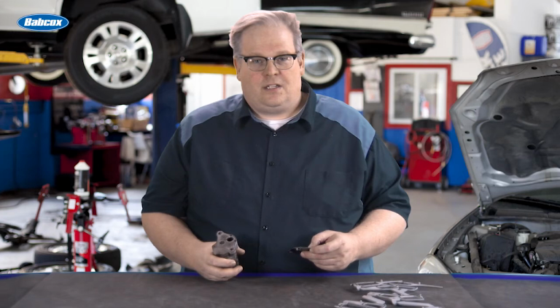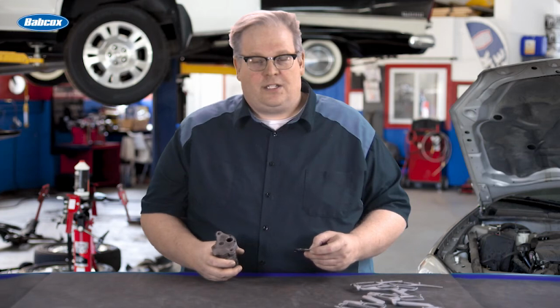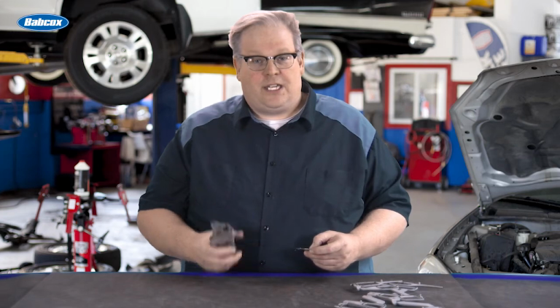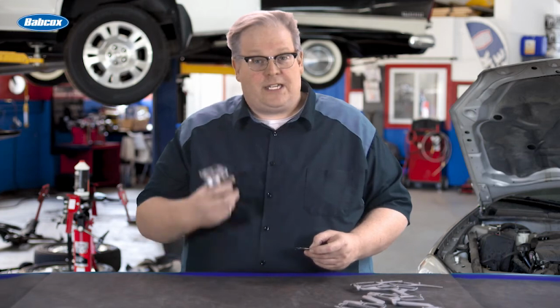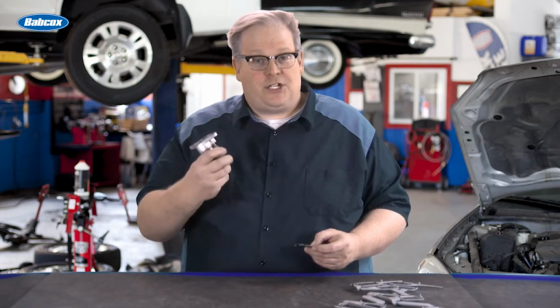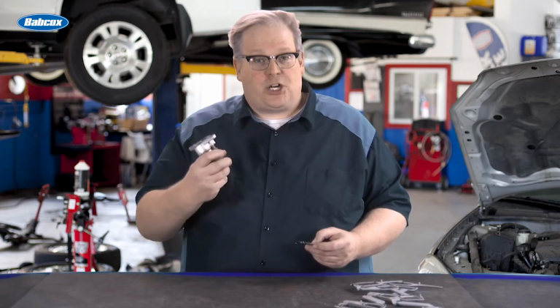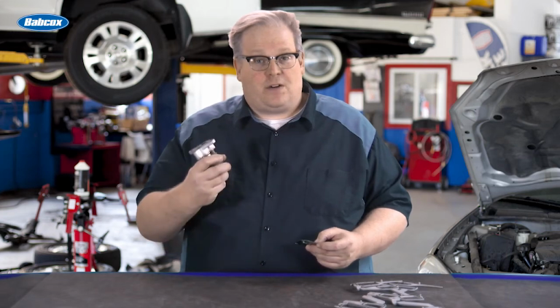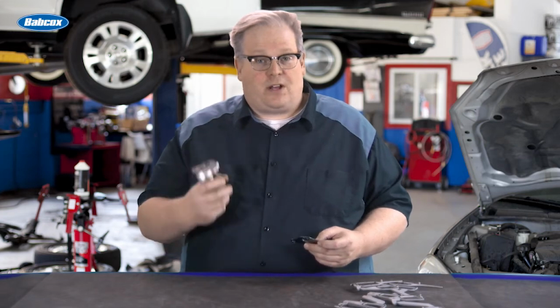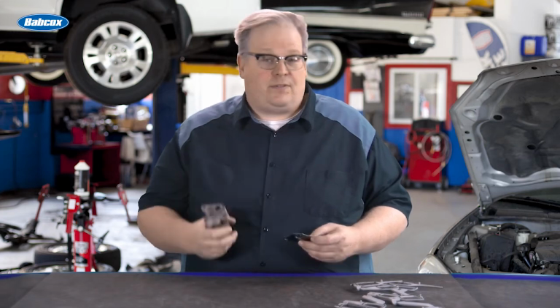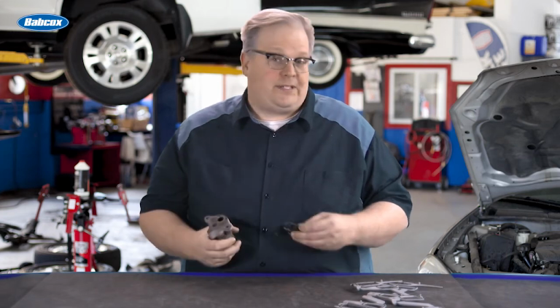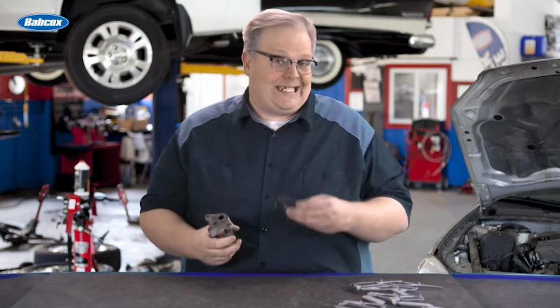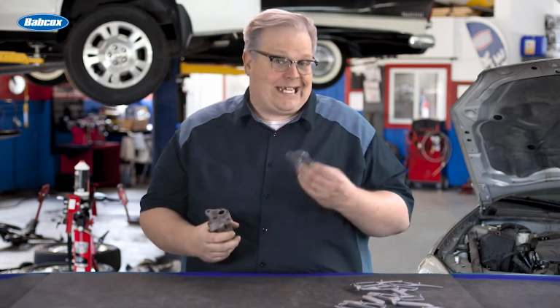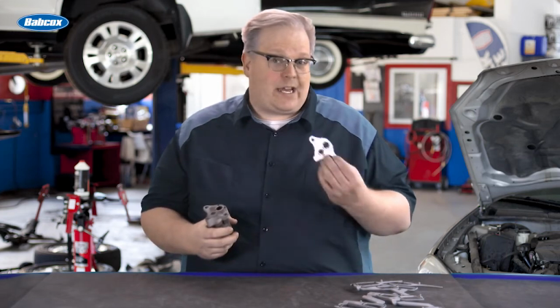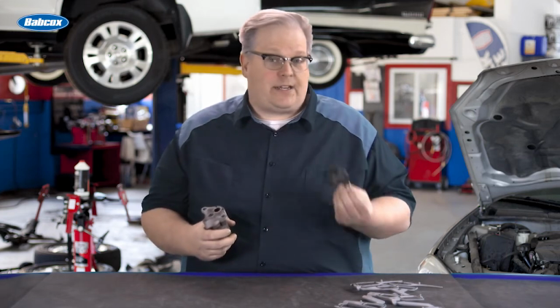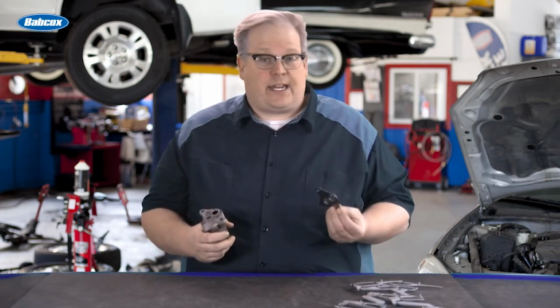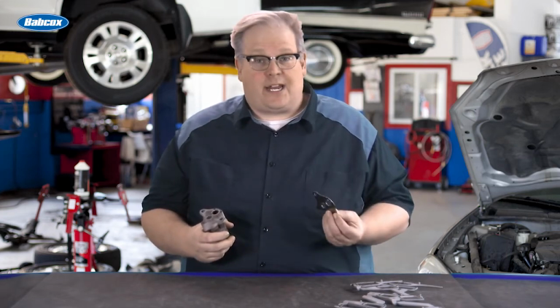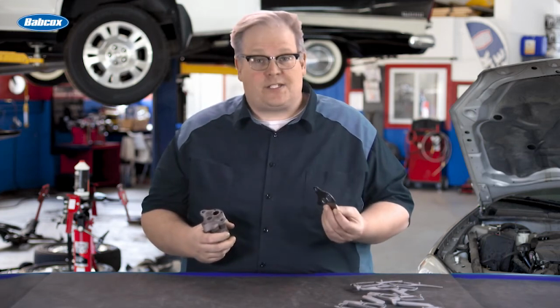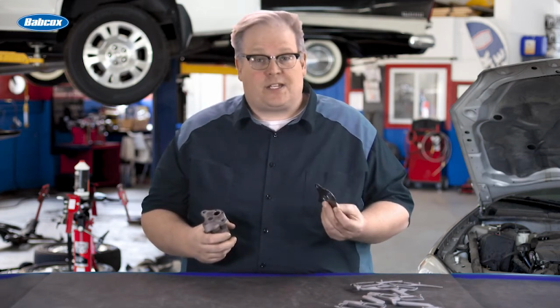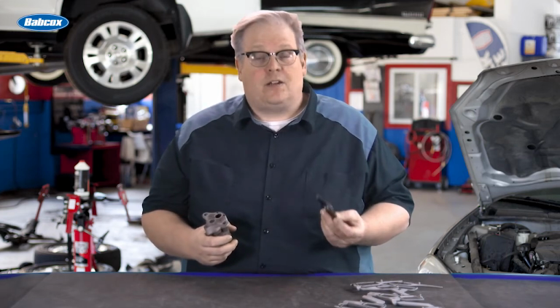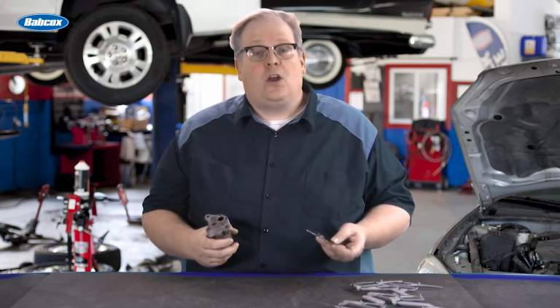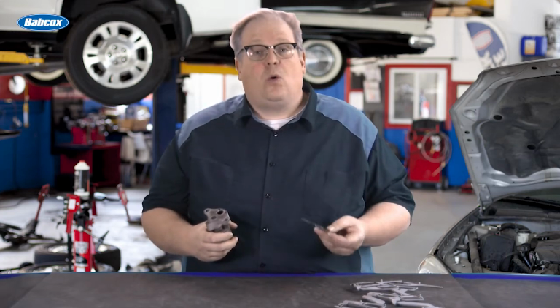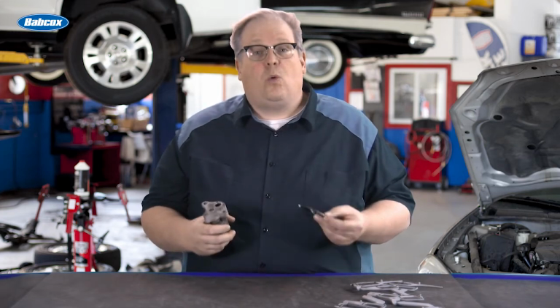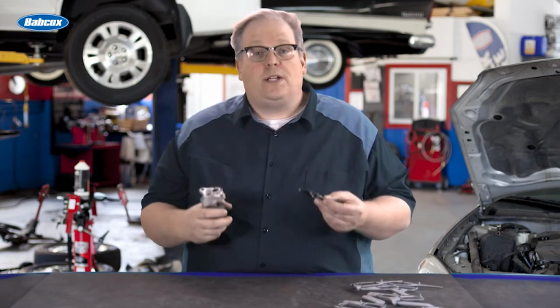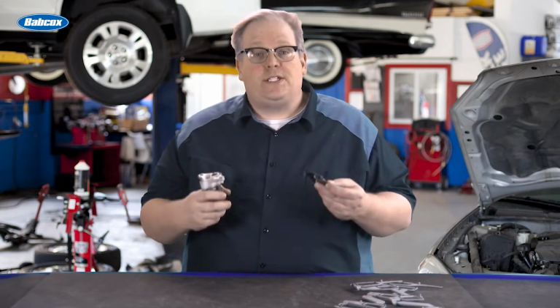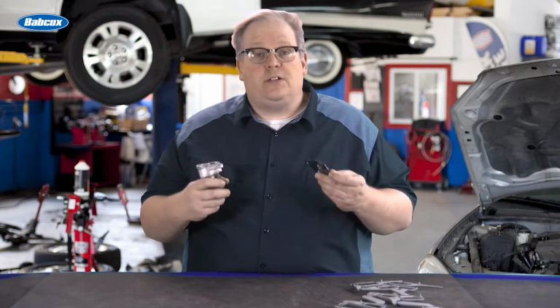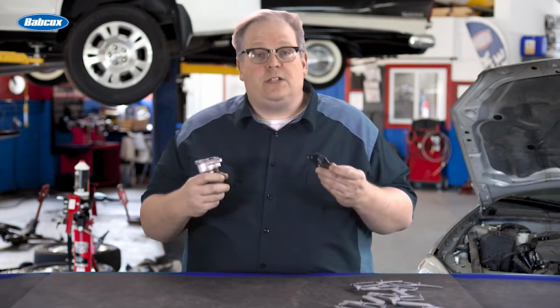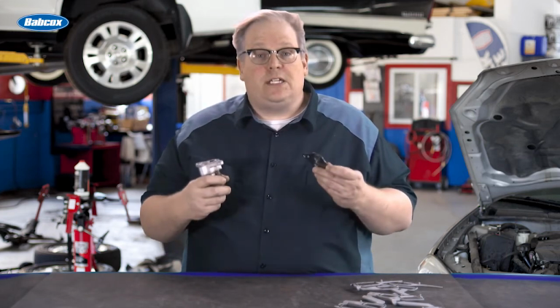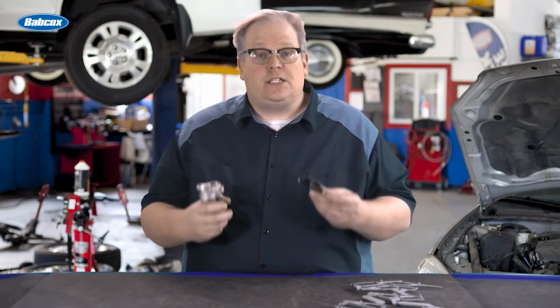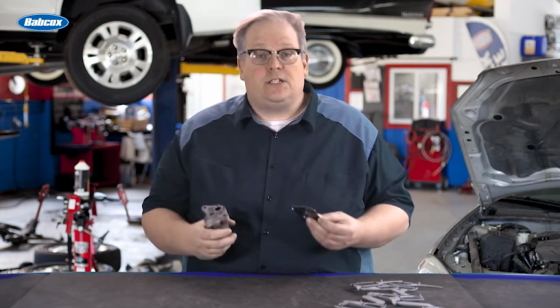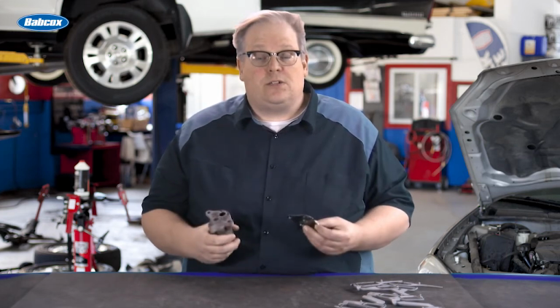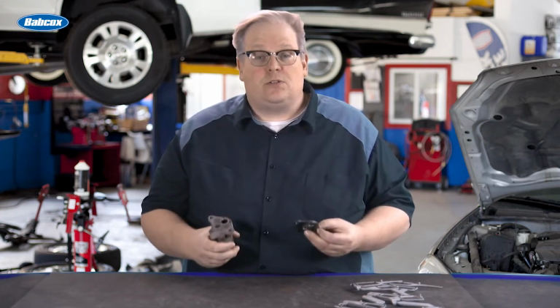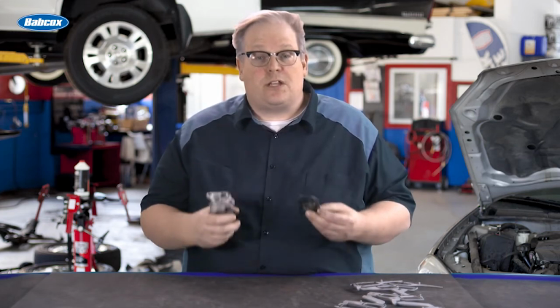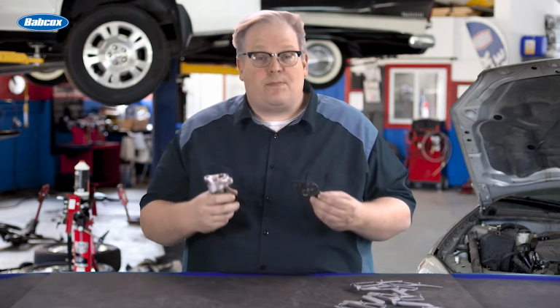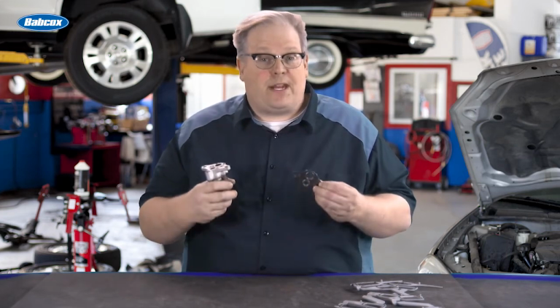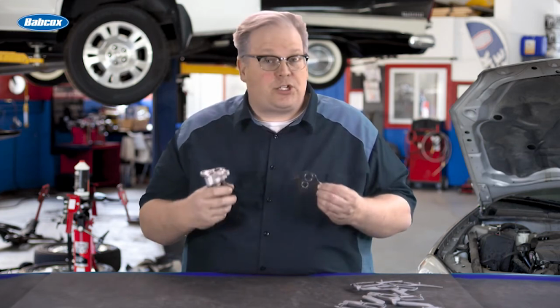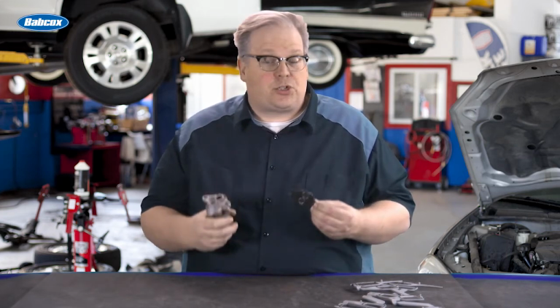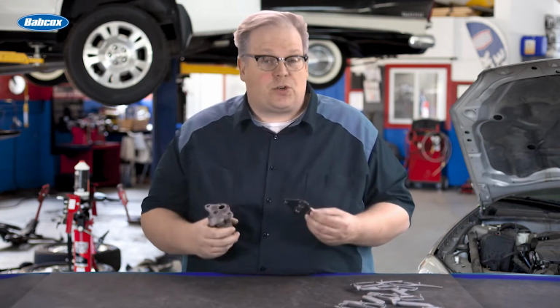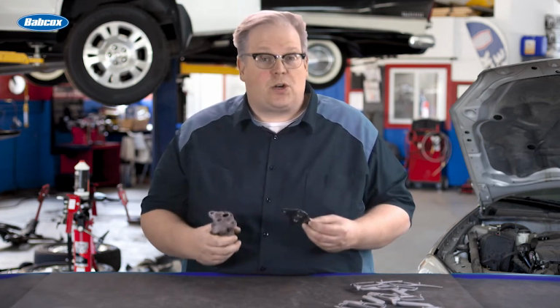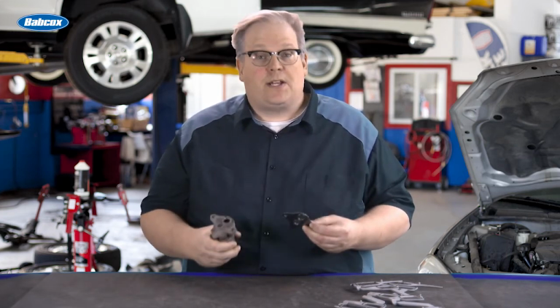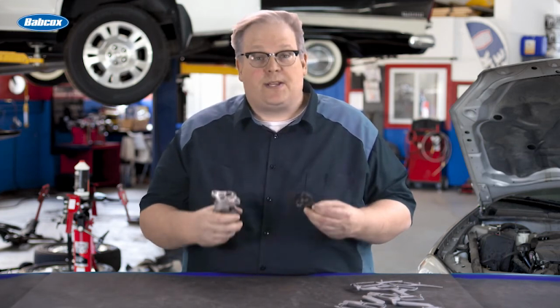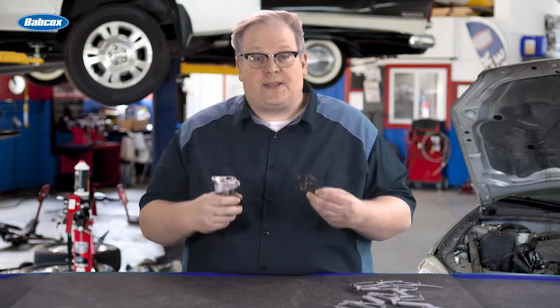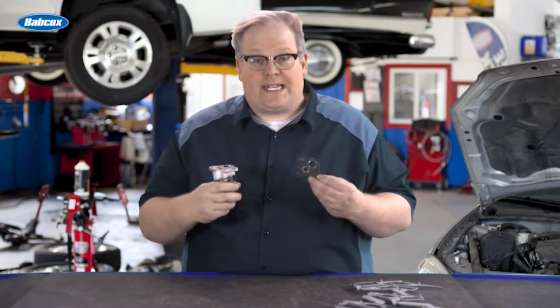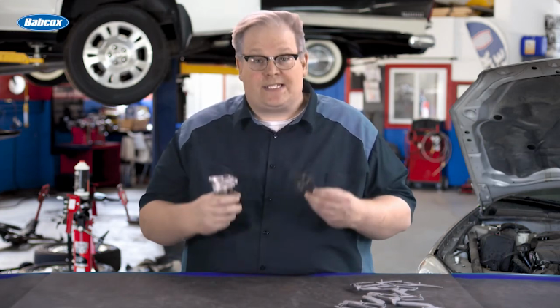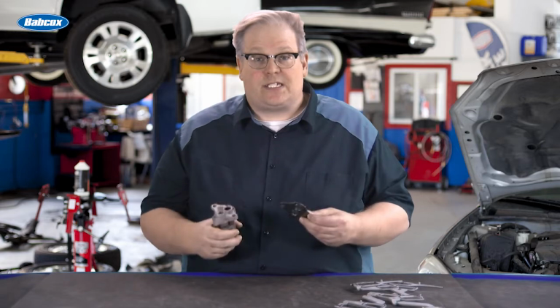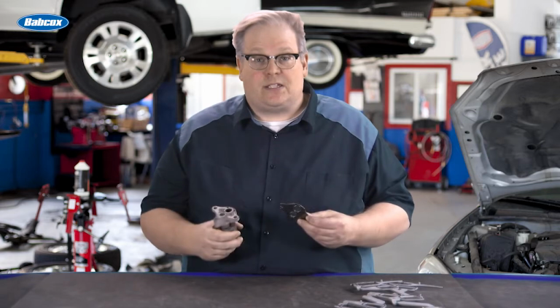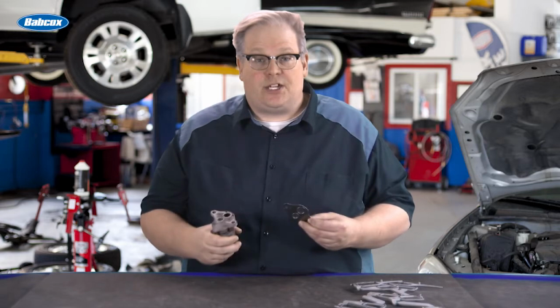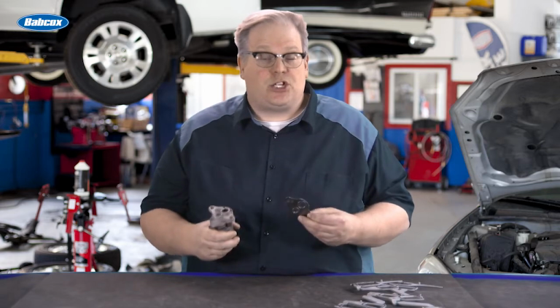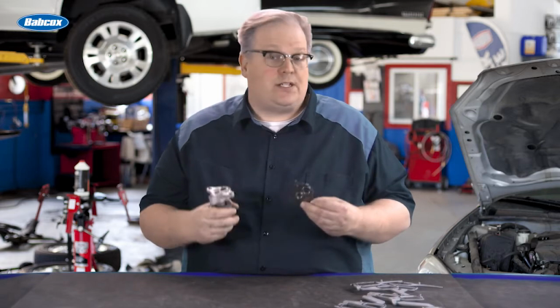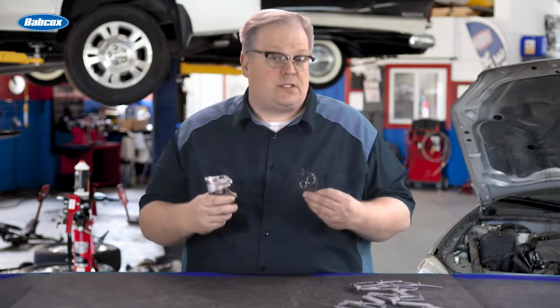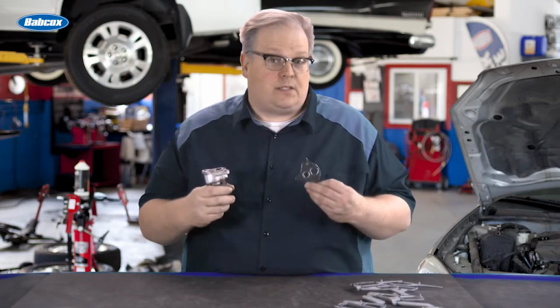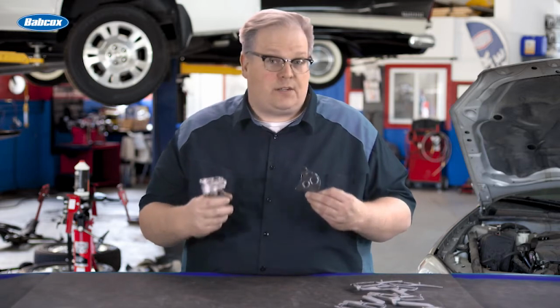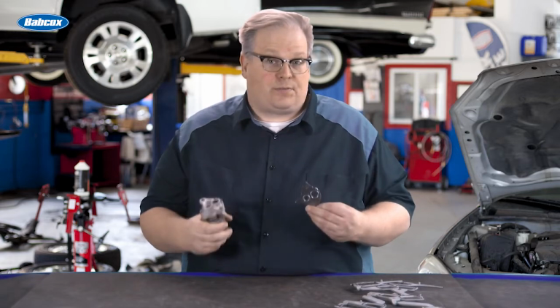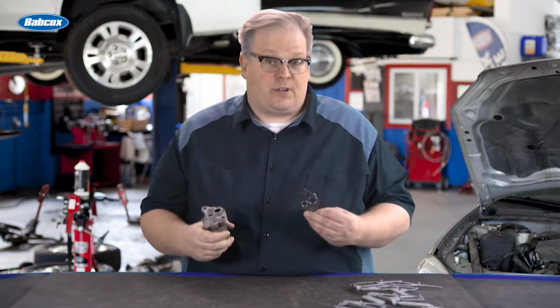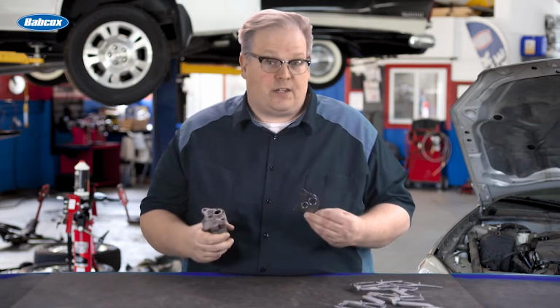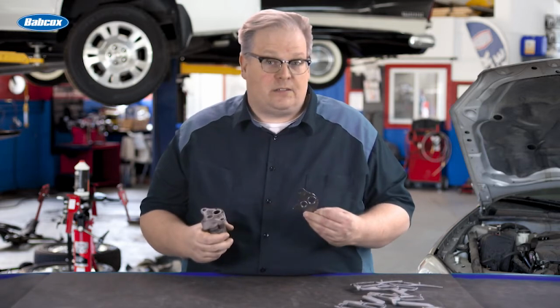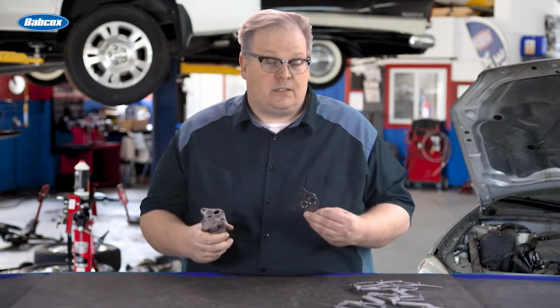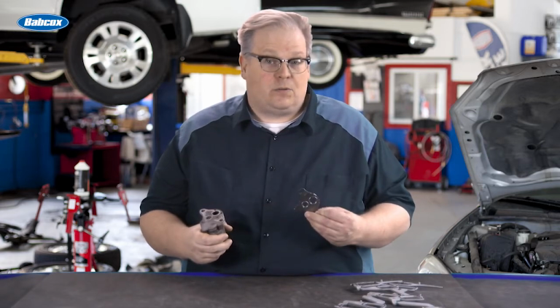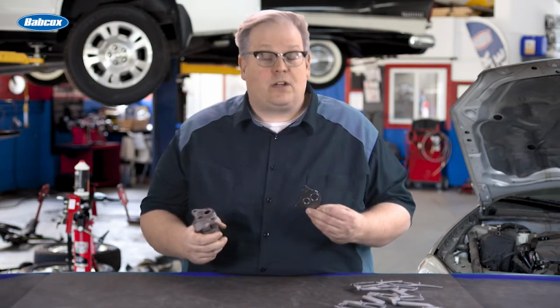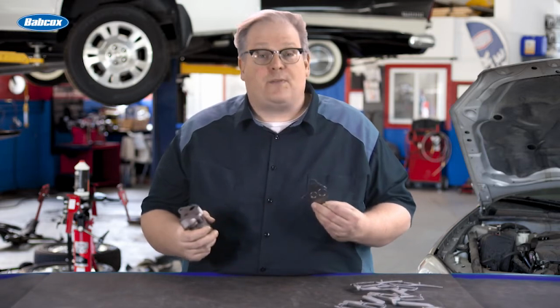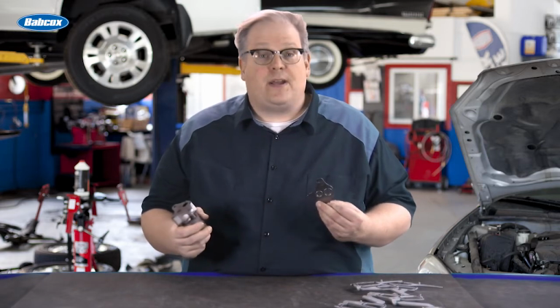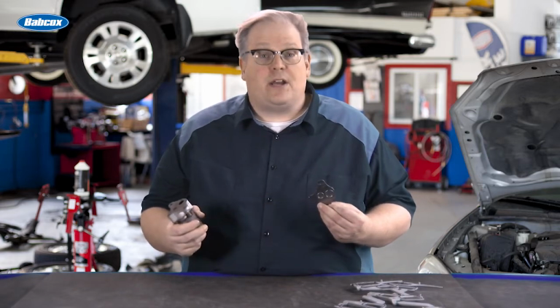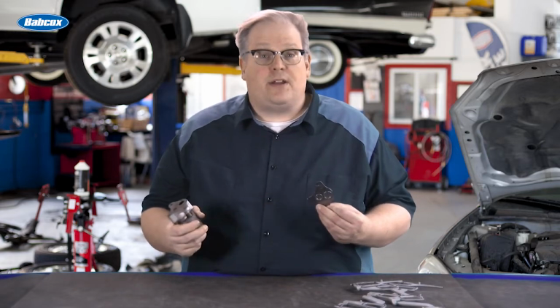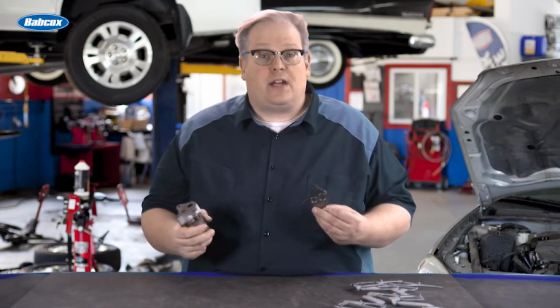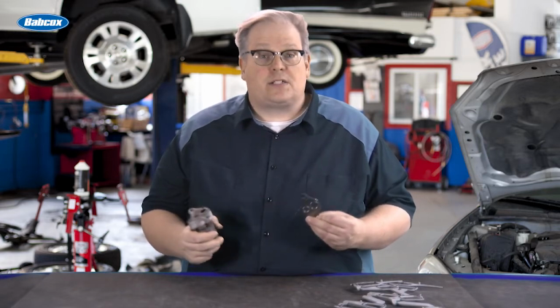You got an EGR valve, you got a gasket. What do you need to do to make sure that the installation is leak-free? We're going to find out next.